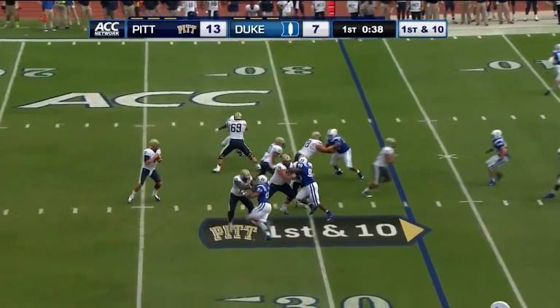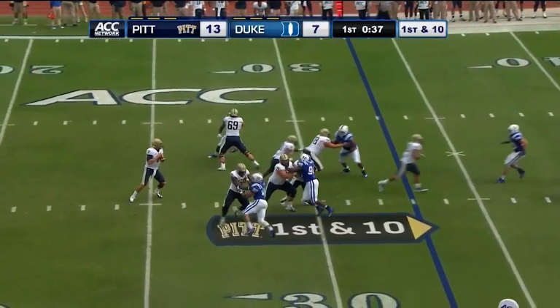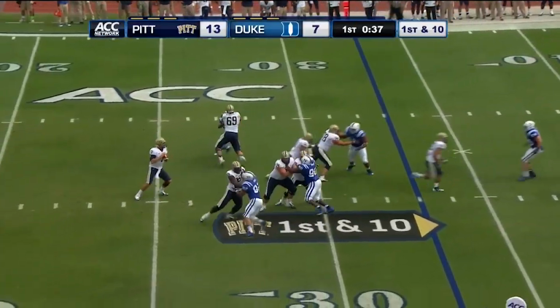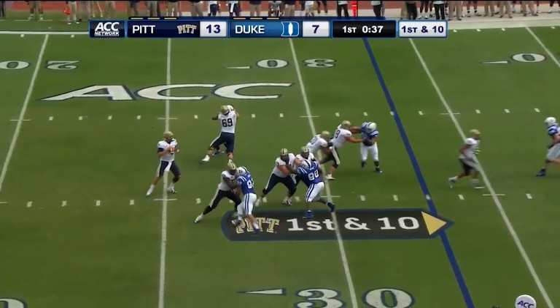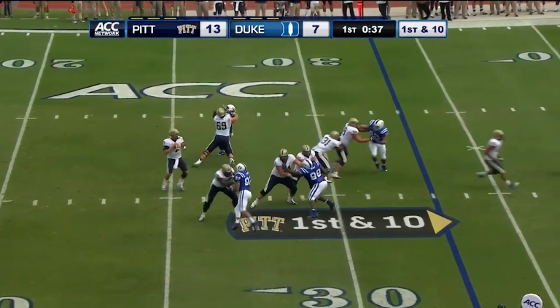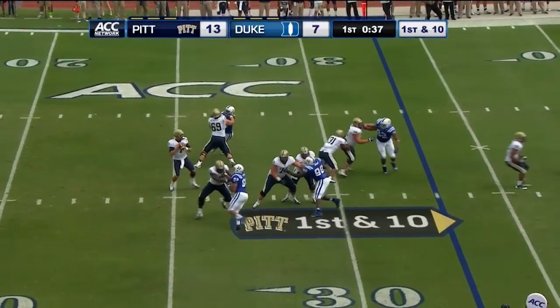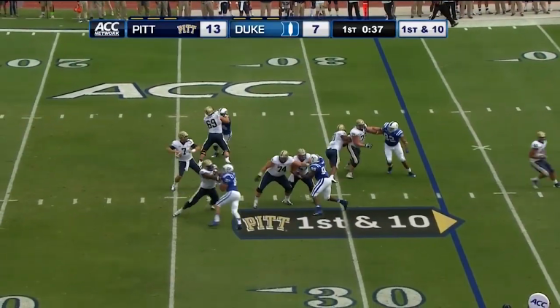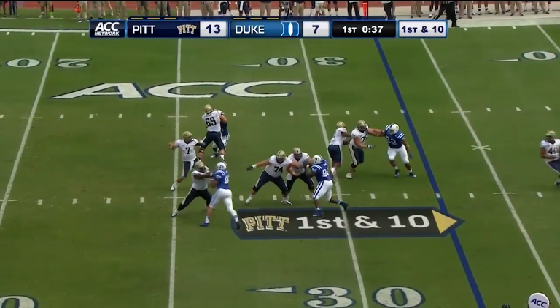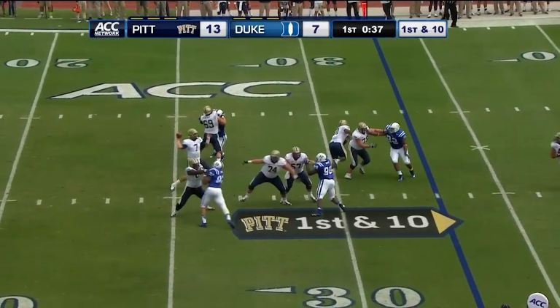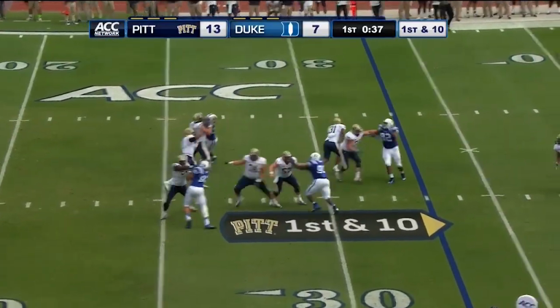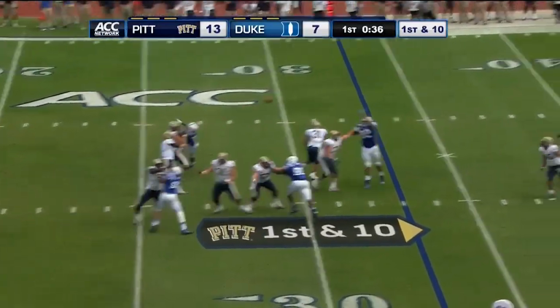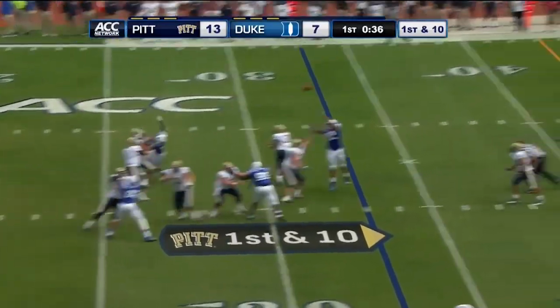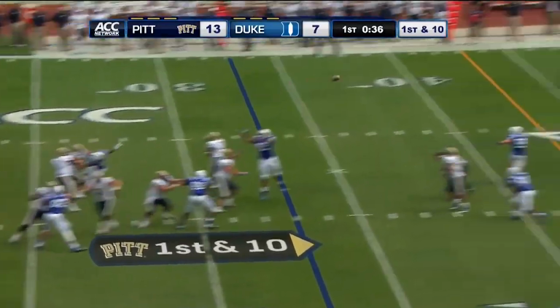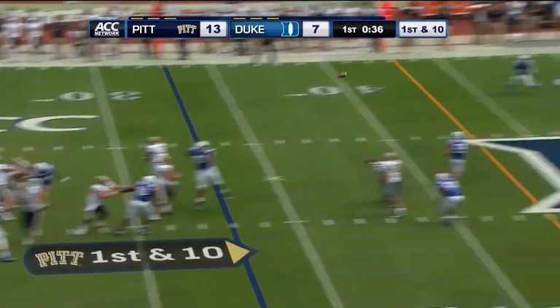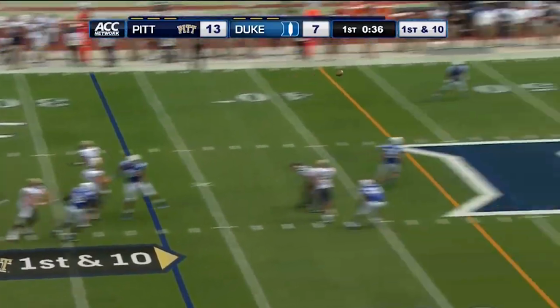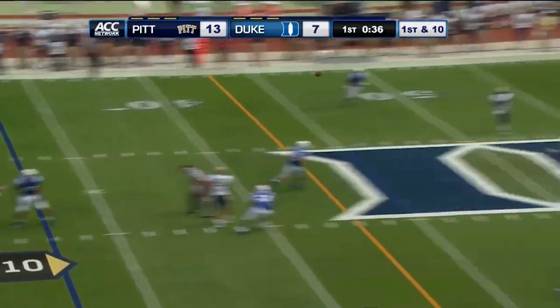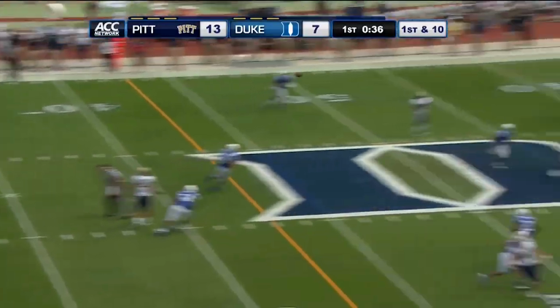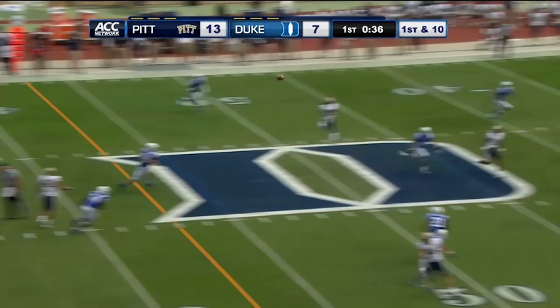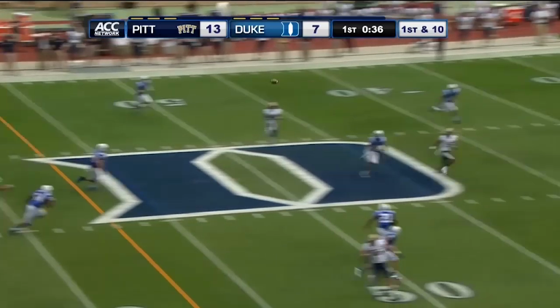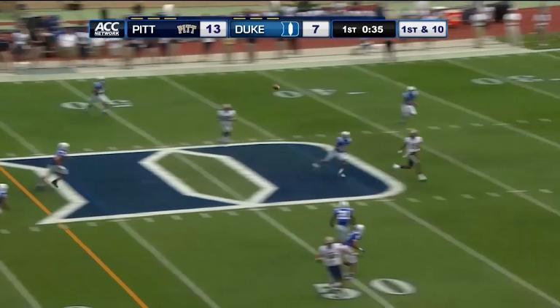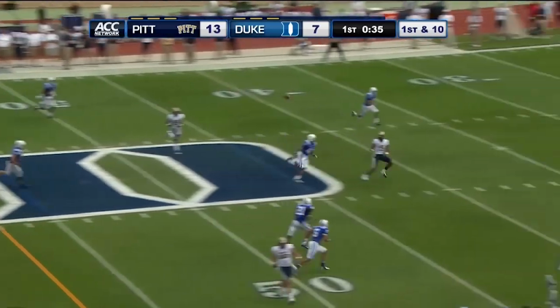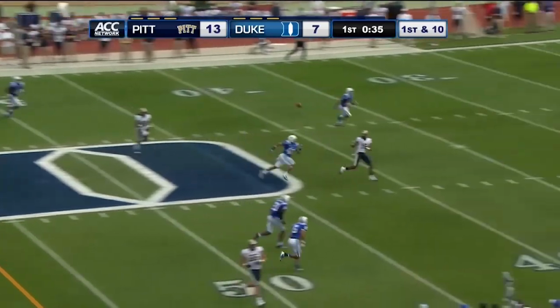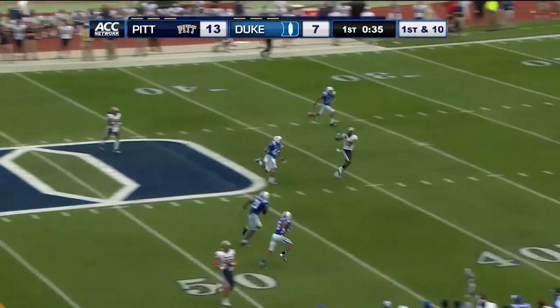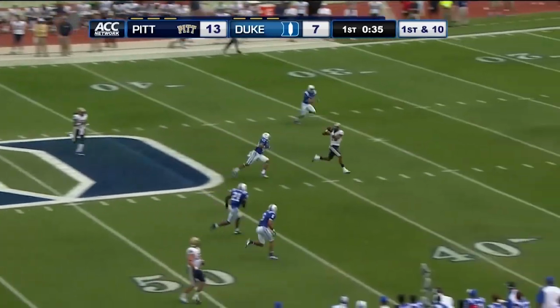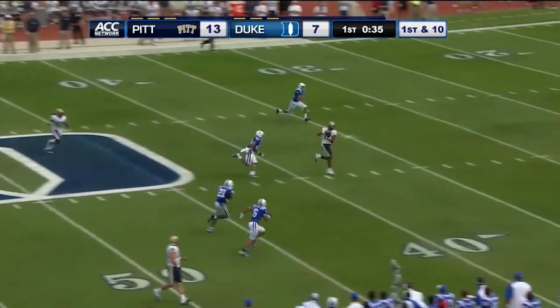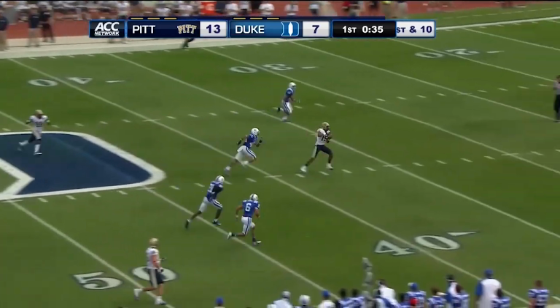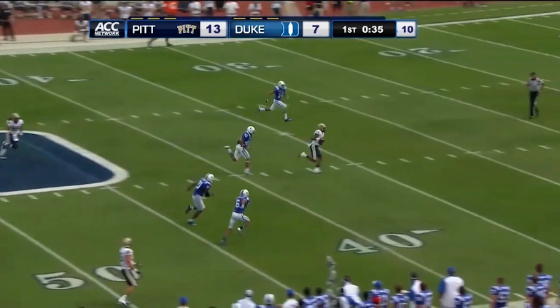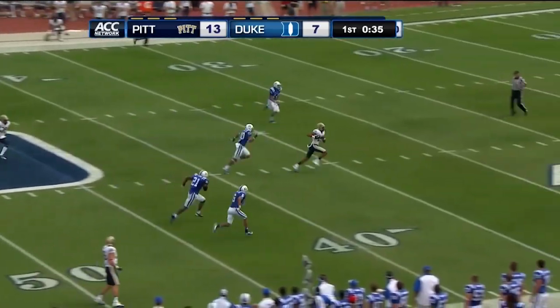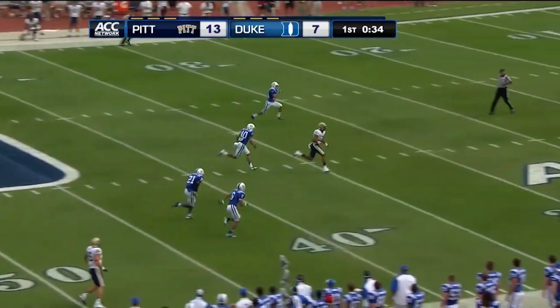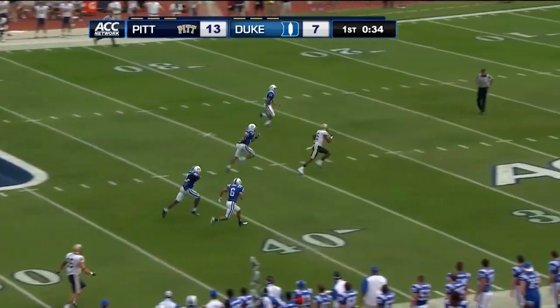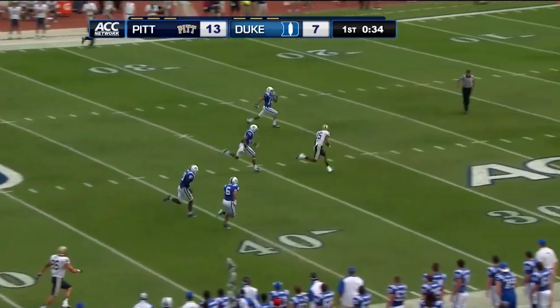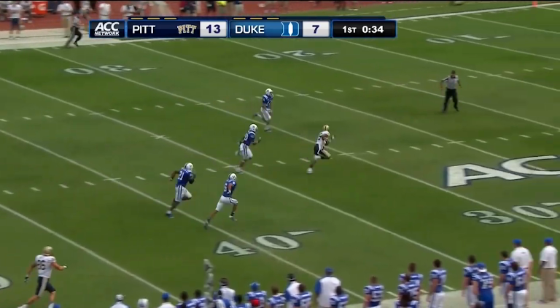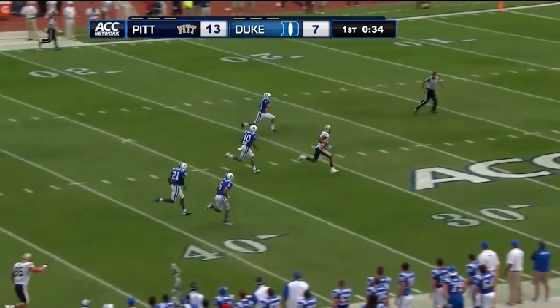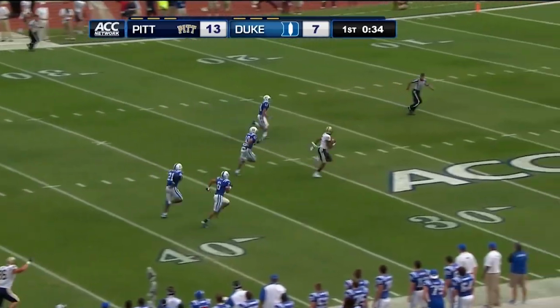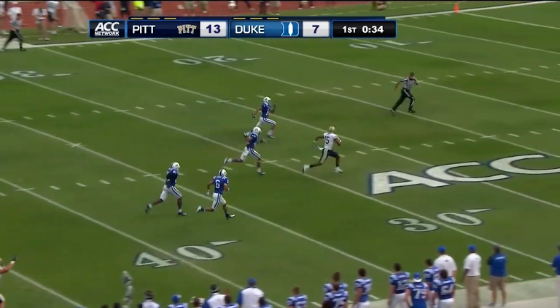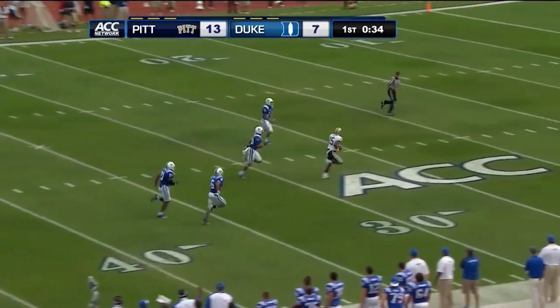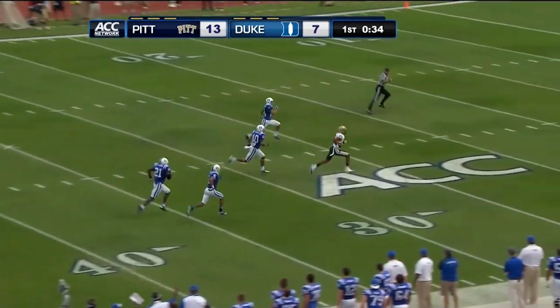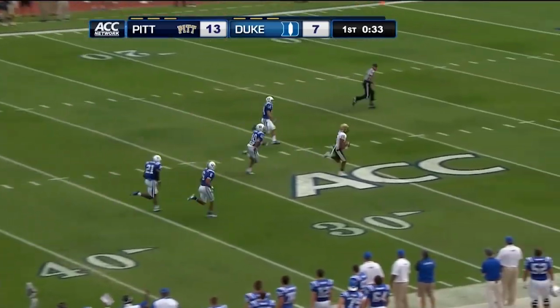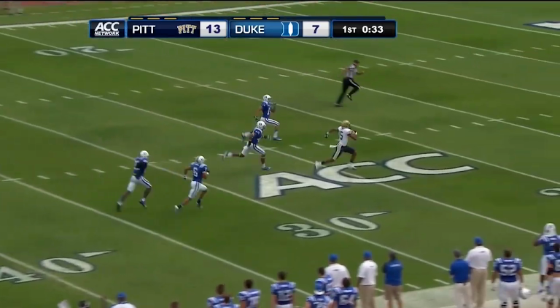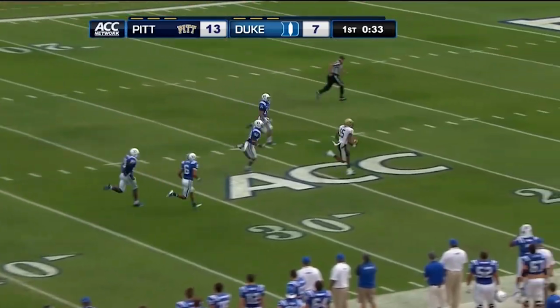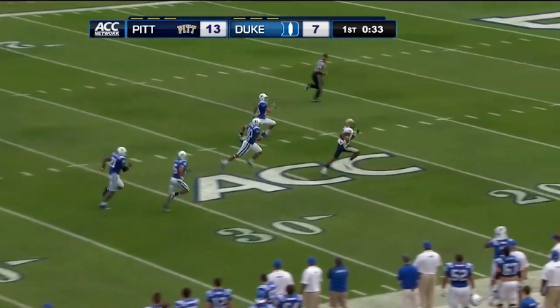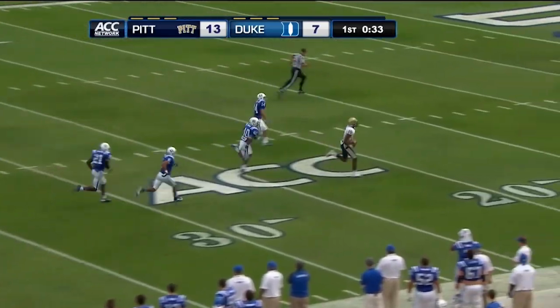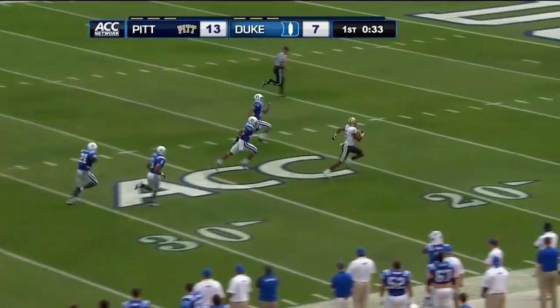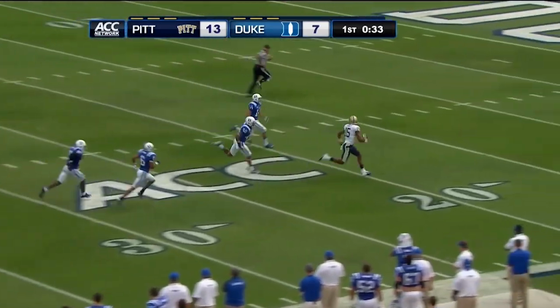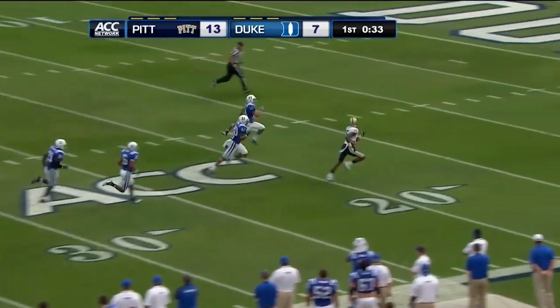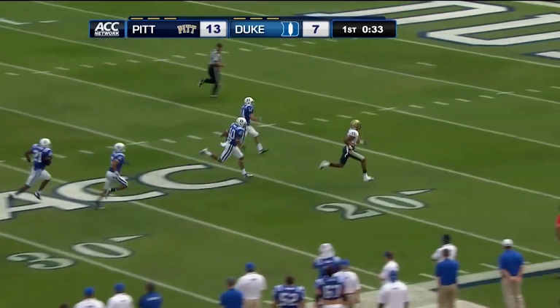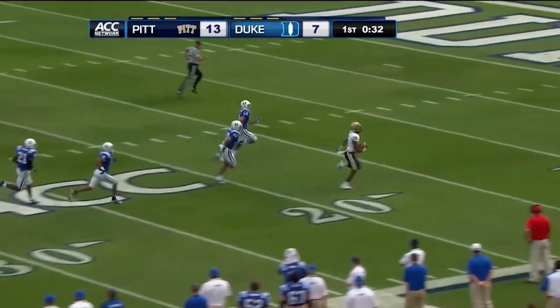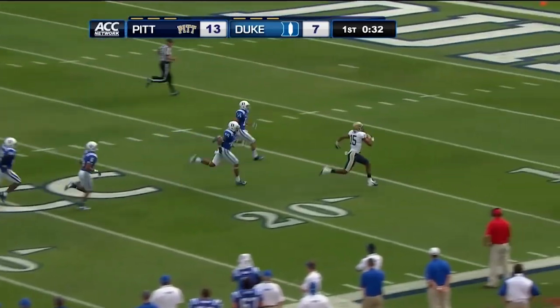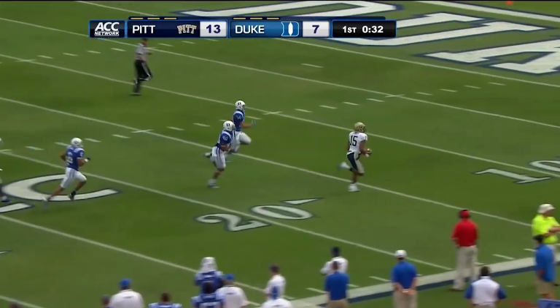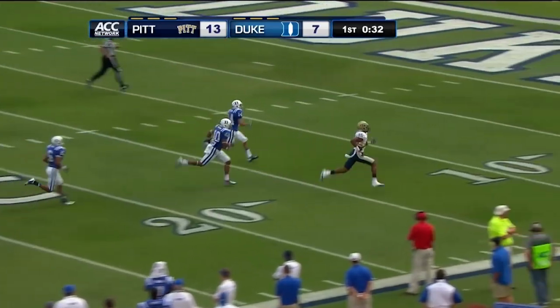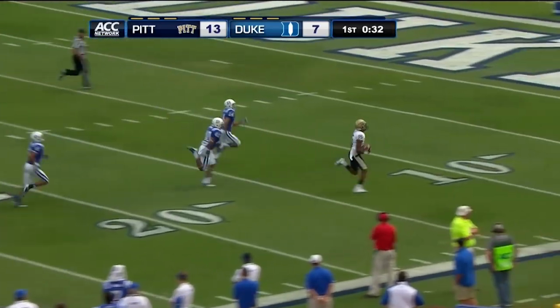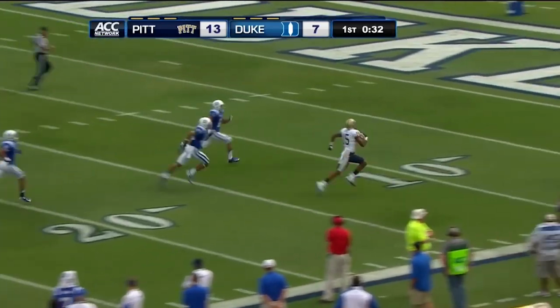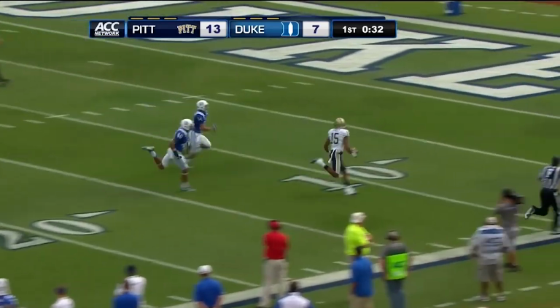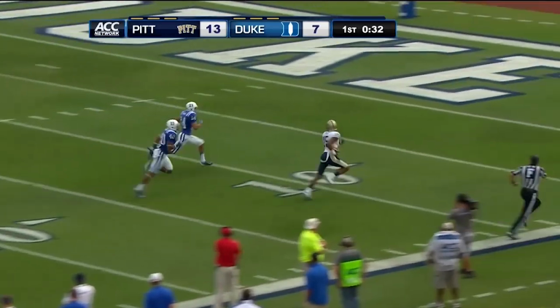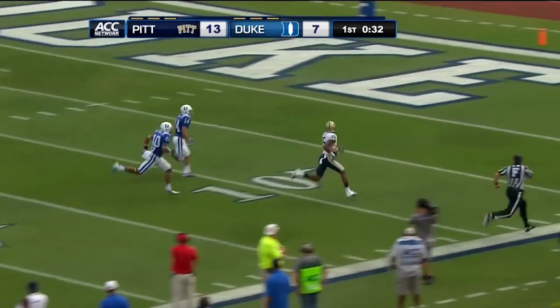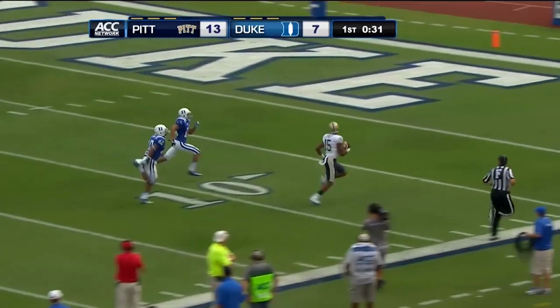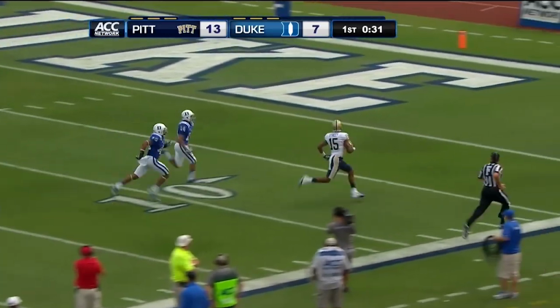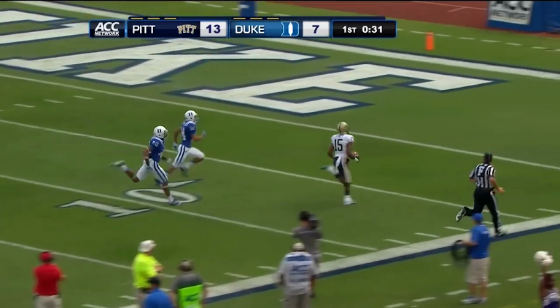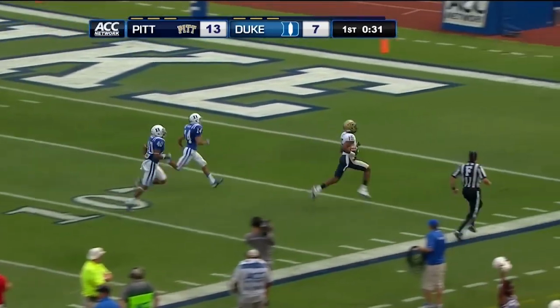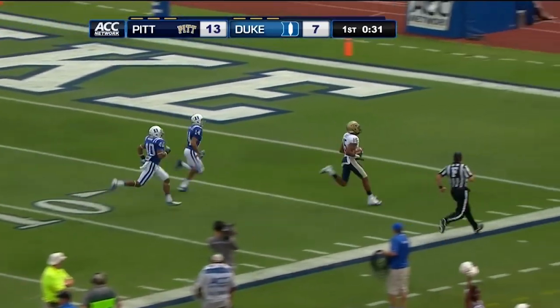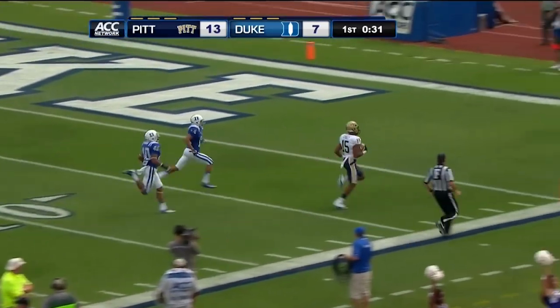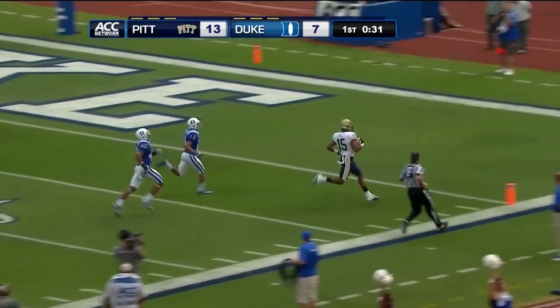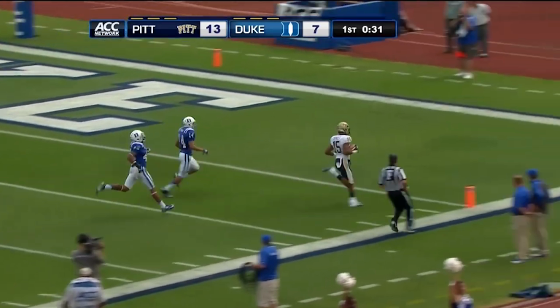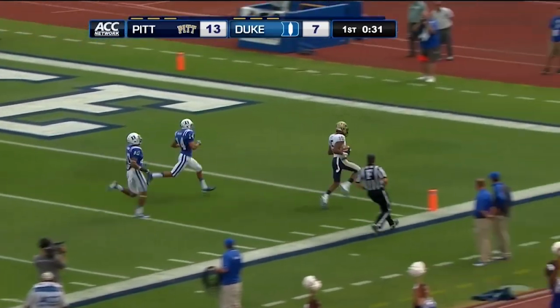Savage to throw. Over the middle, has Street complete. Street in a foot race, and he's going to get to the end zone.